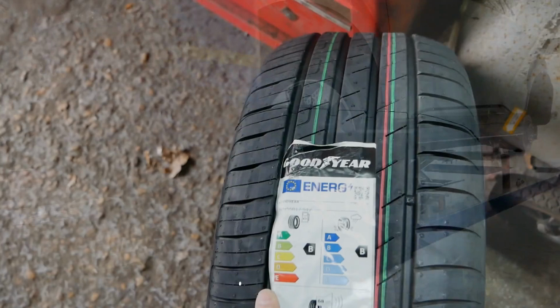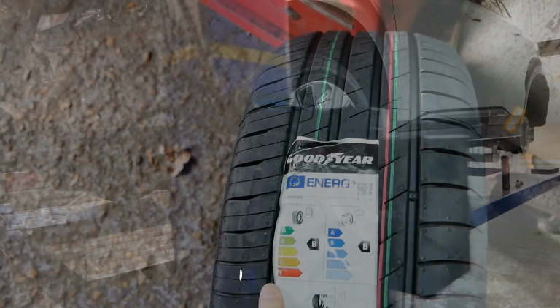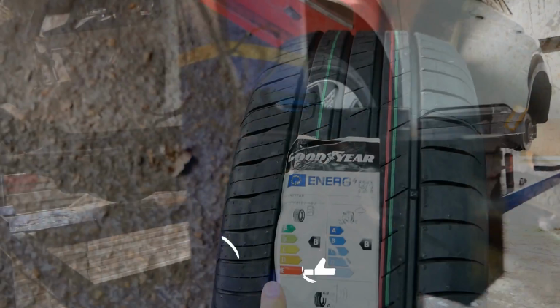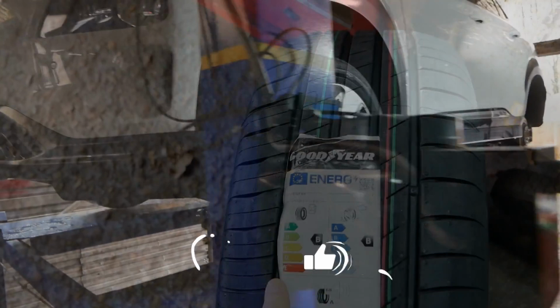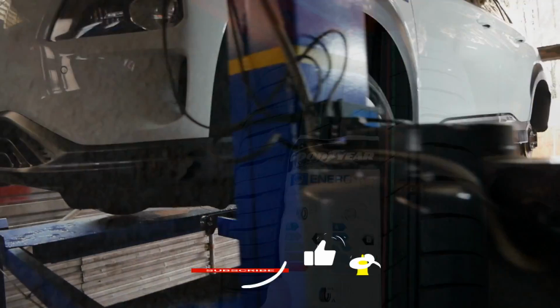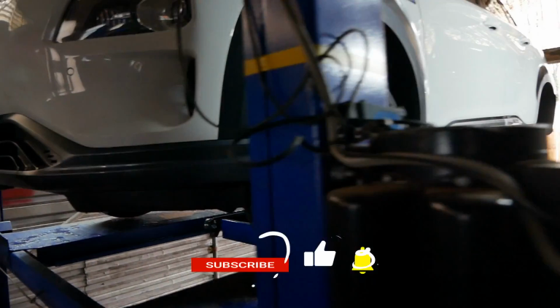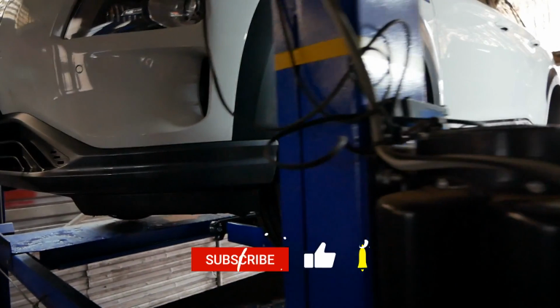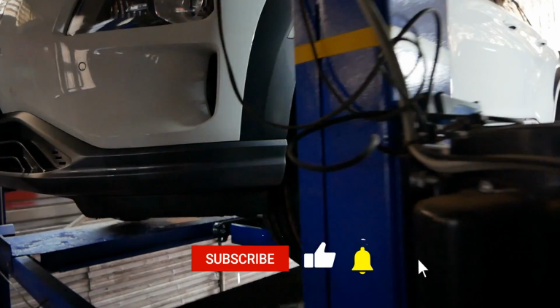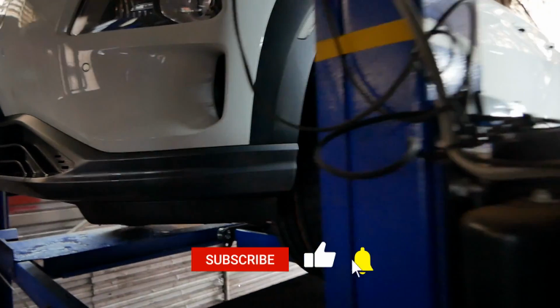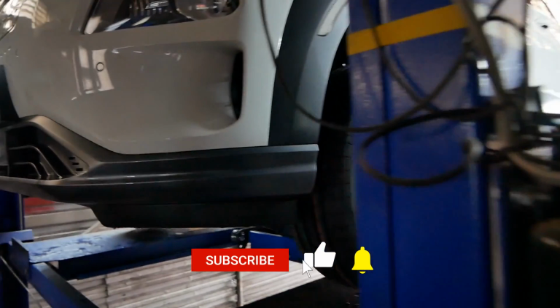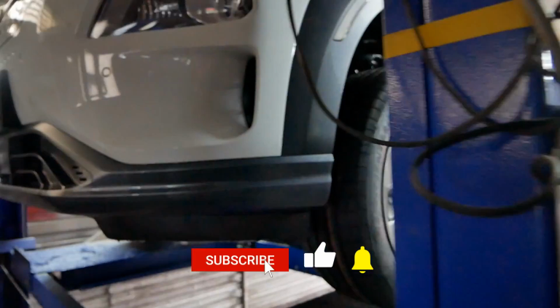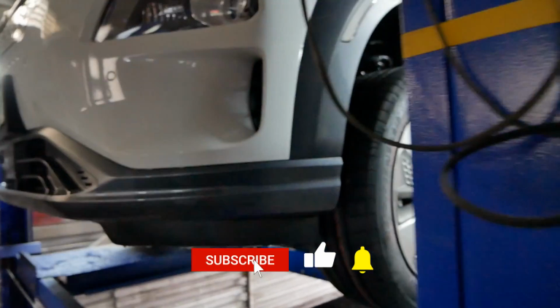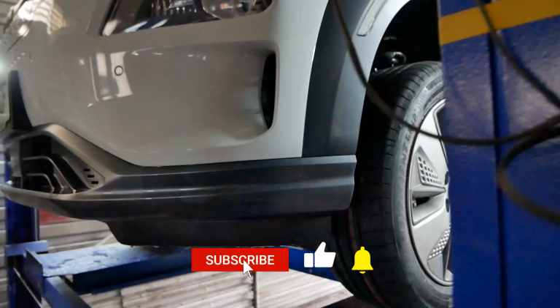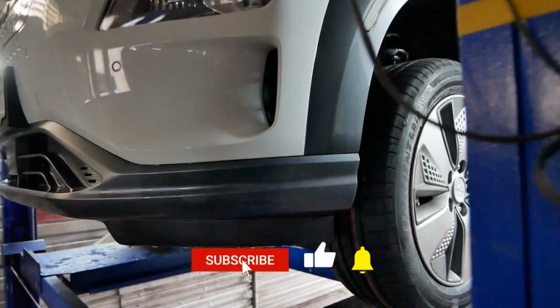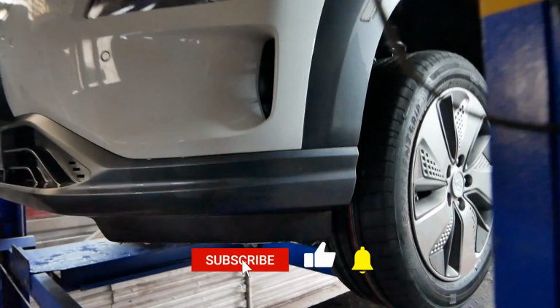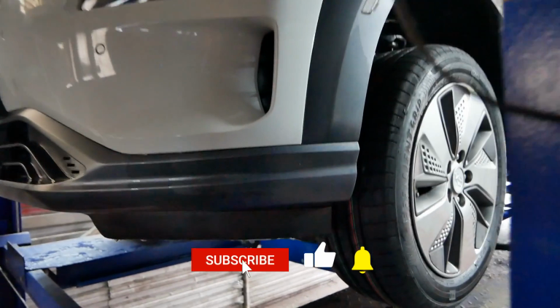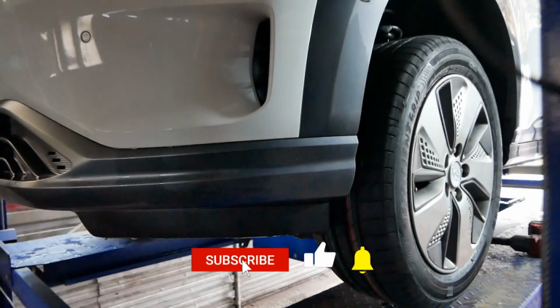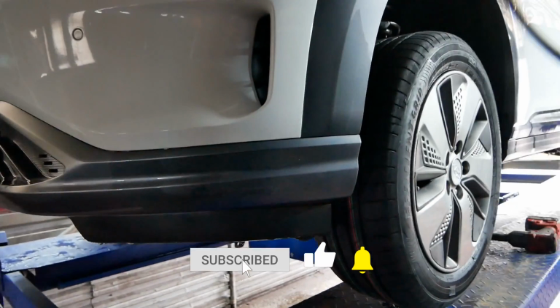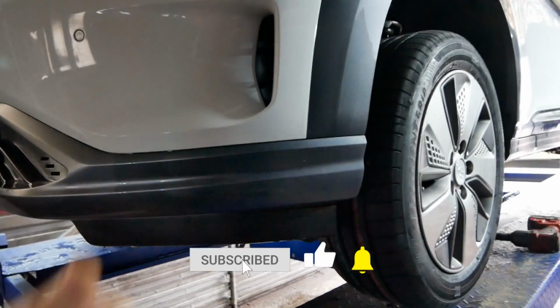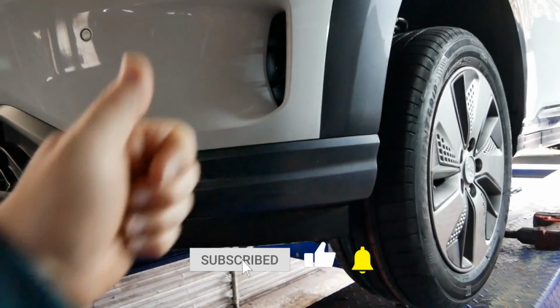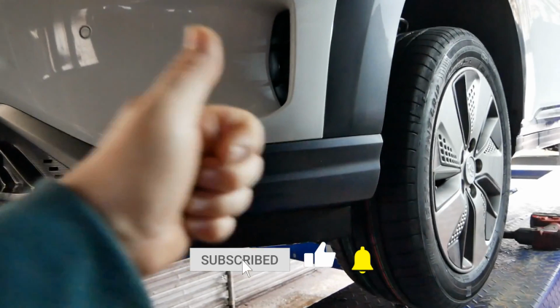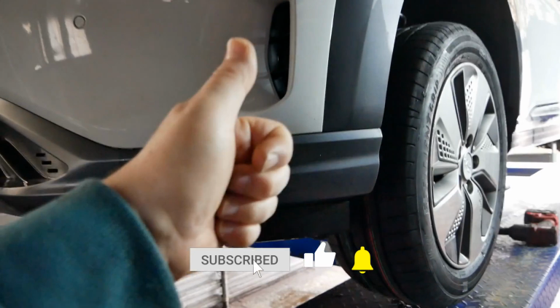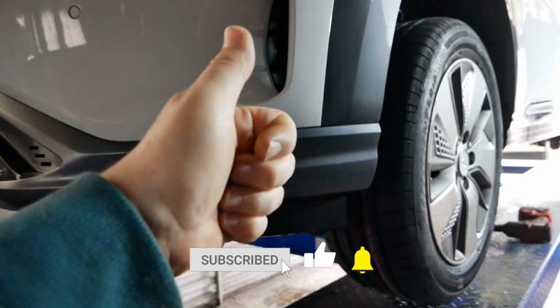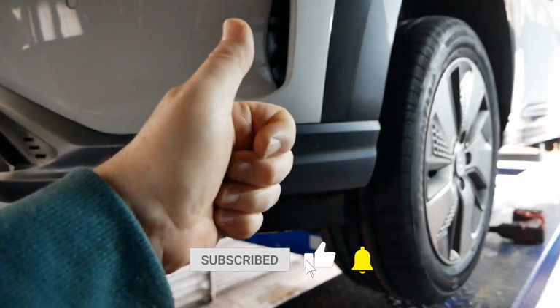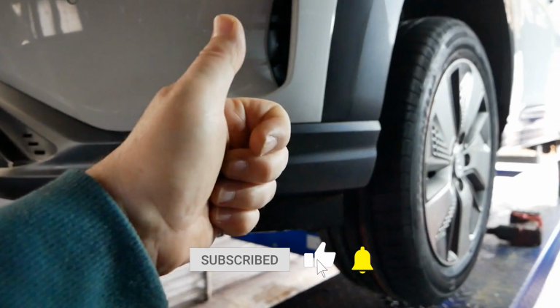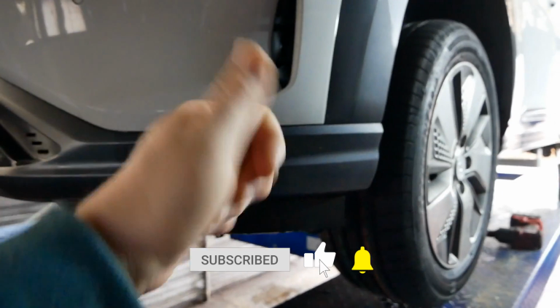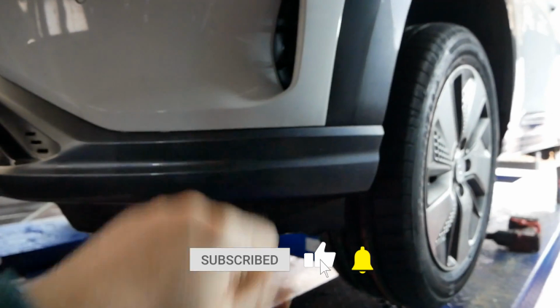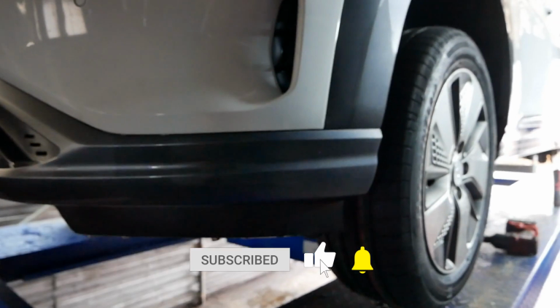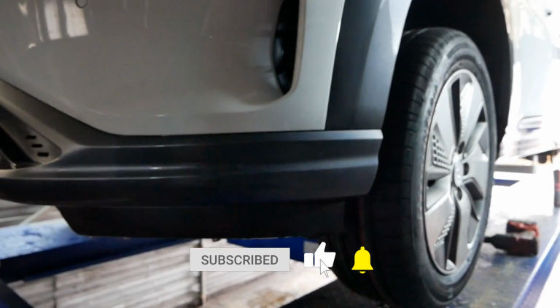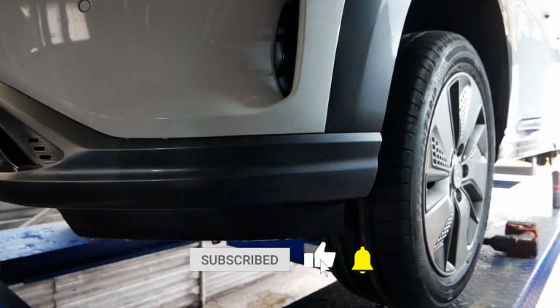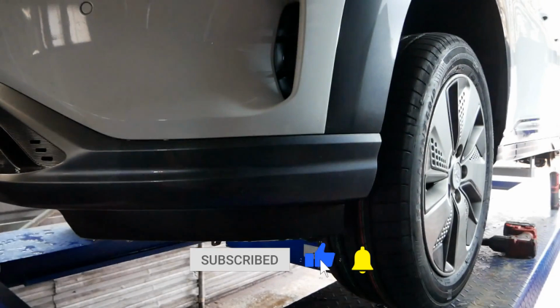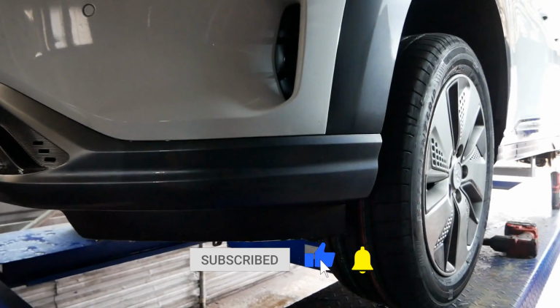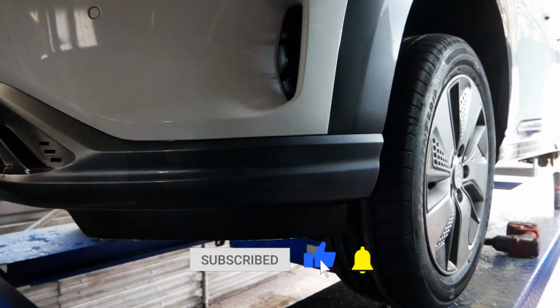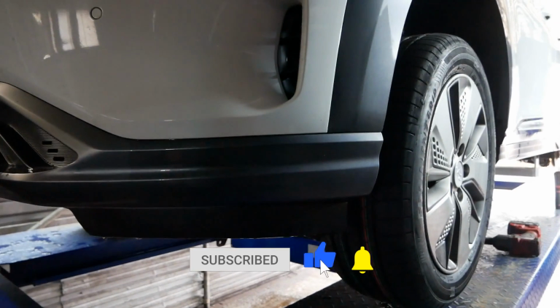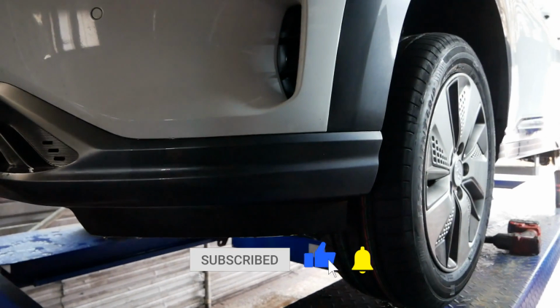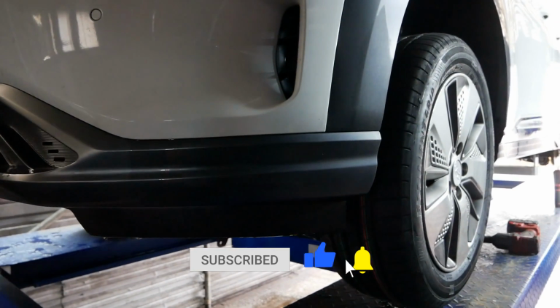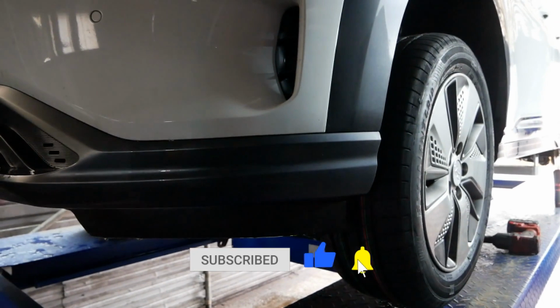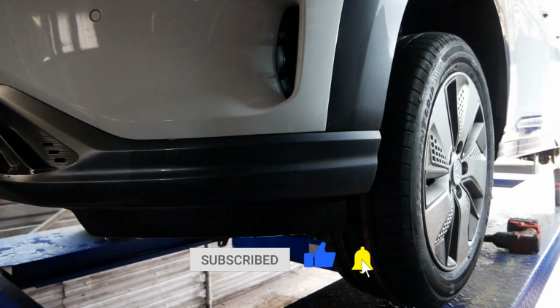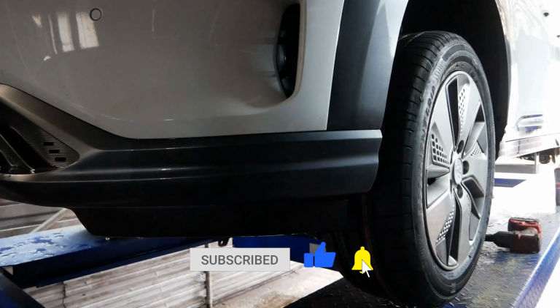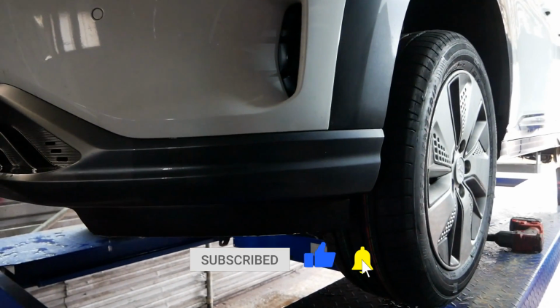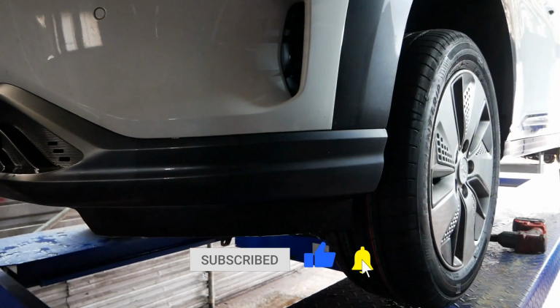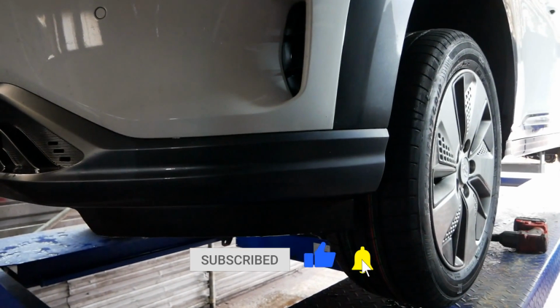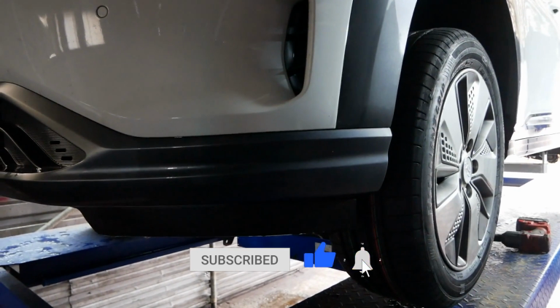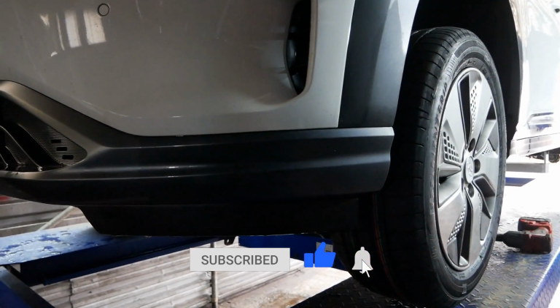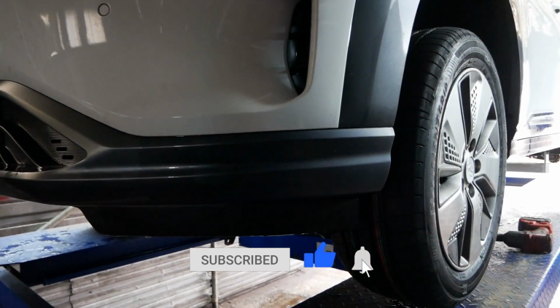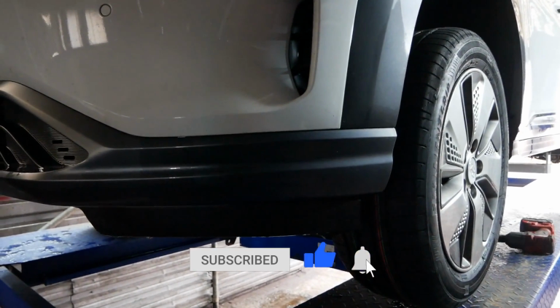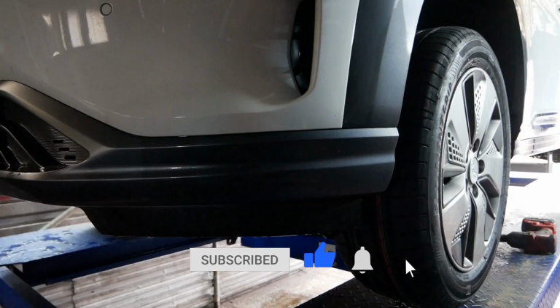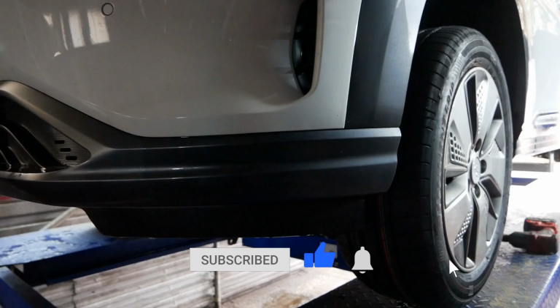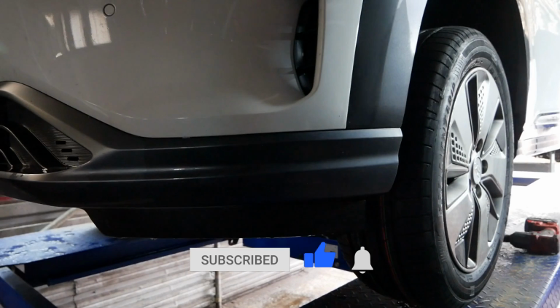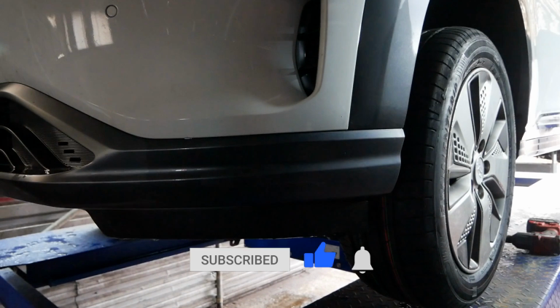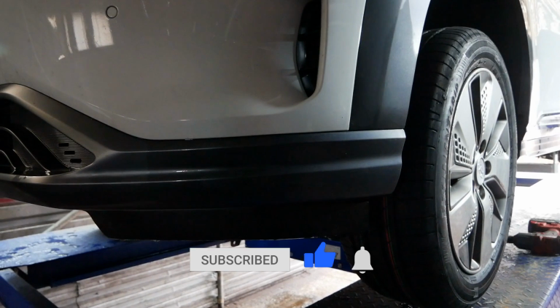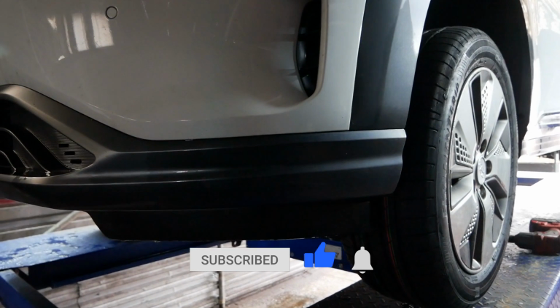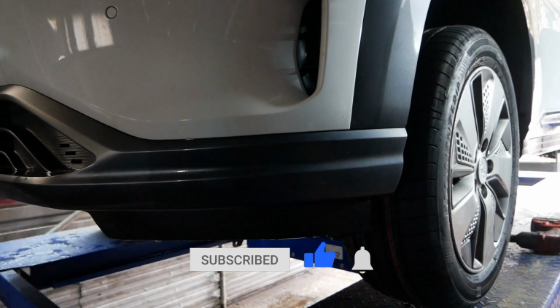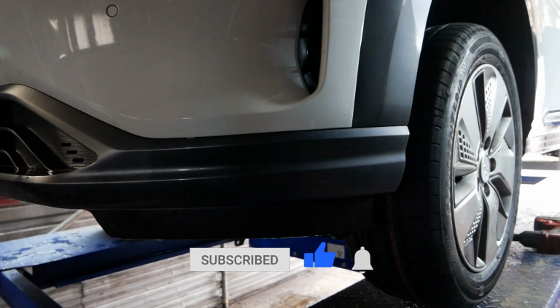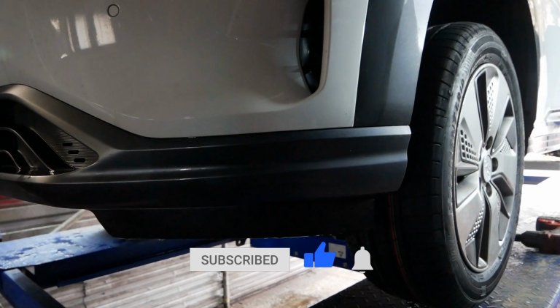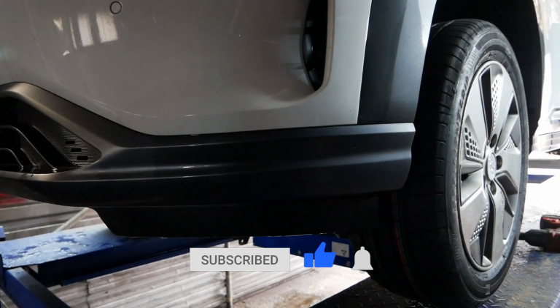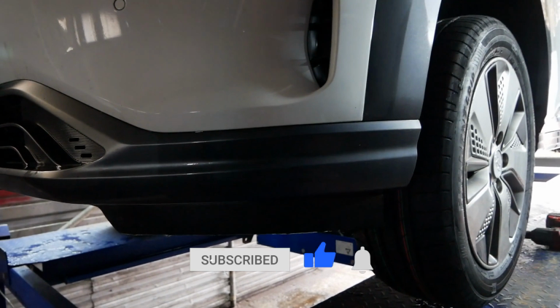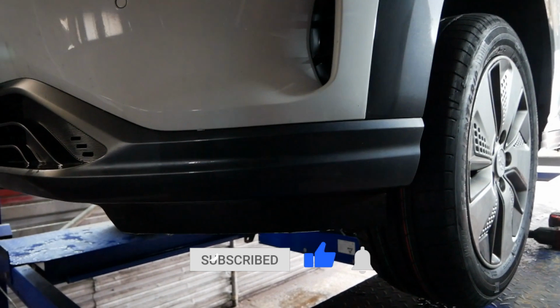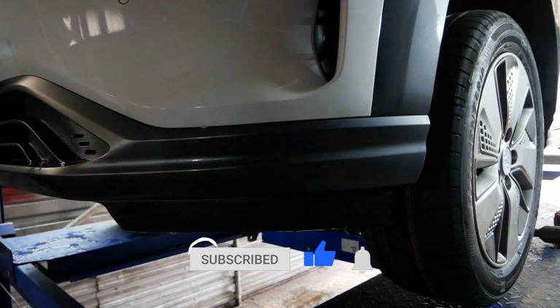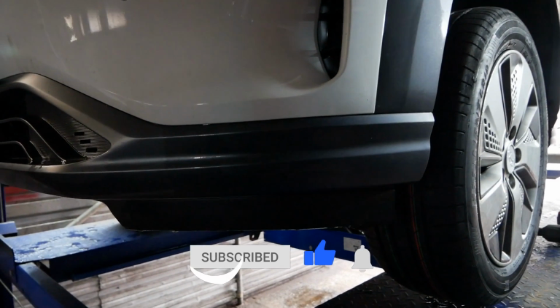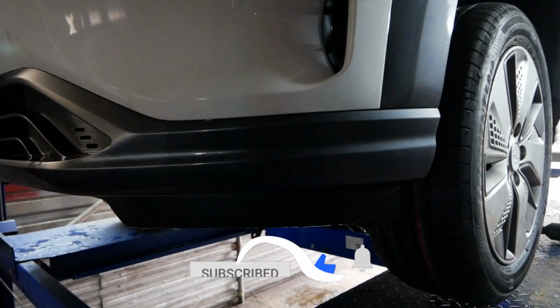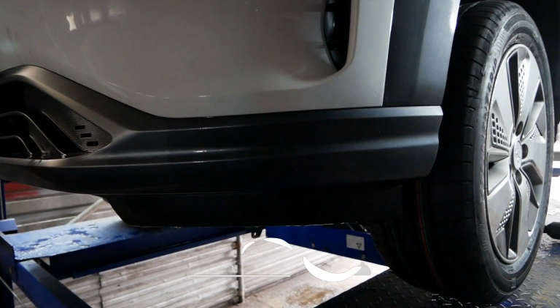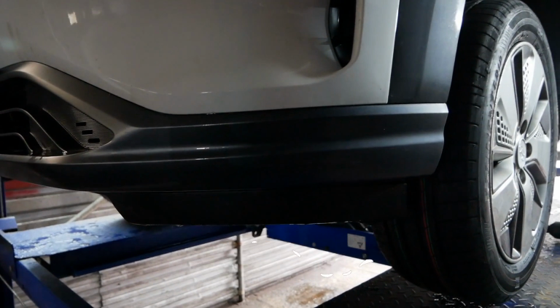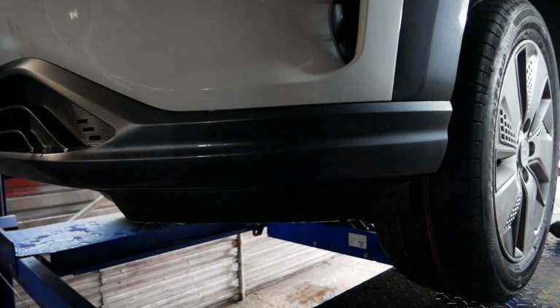So that will do for this one. If you found it useful, as always please do click that thumbs up — that really does help — and do subscribe to the channel and I'll see you on the next video.